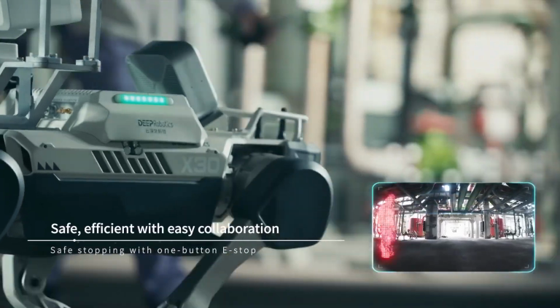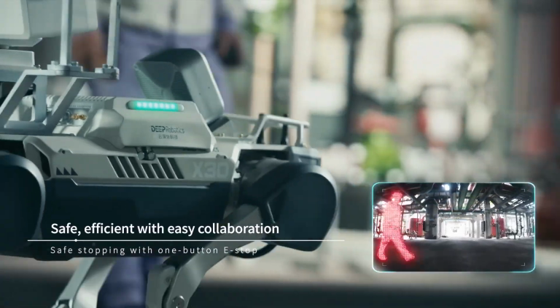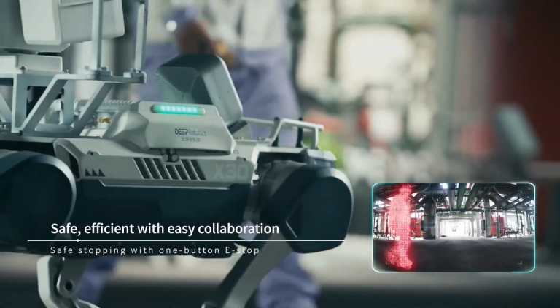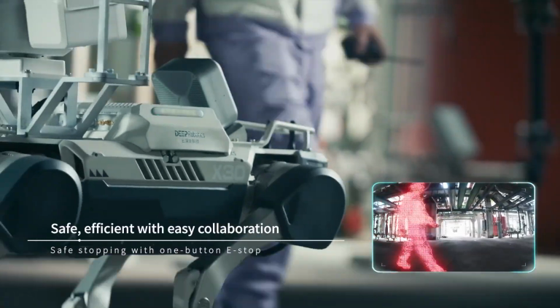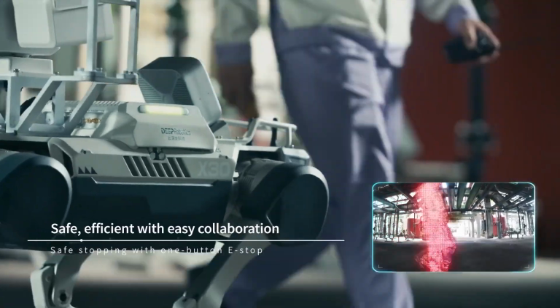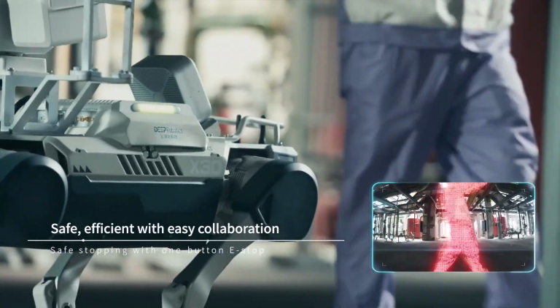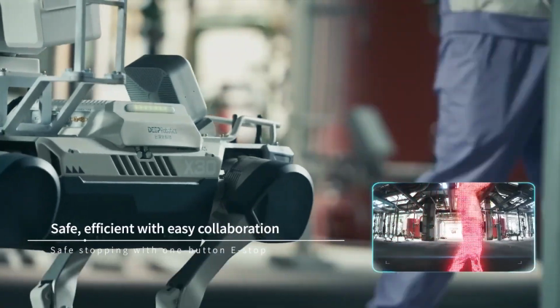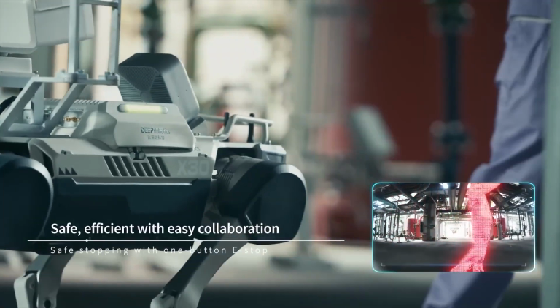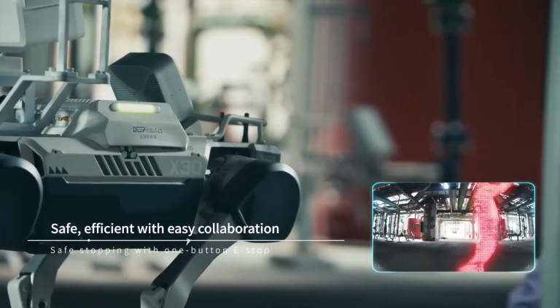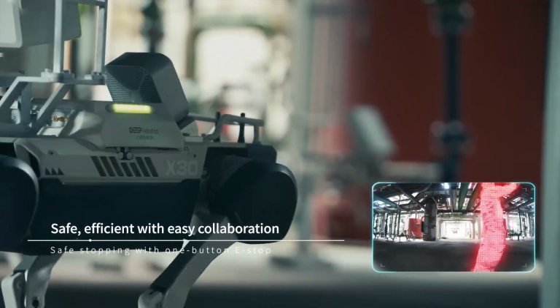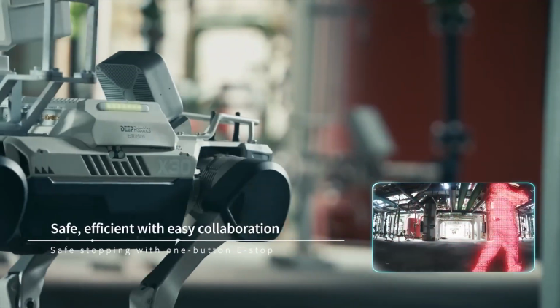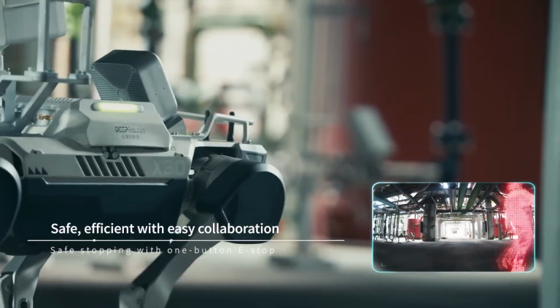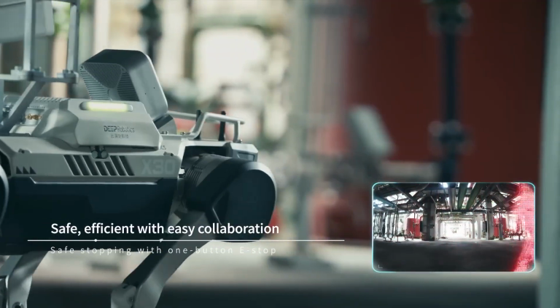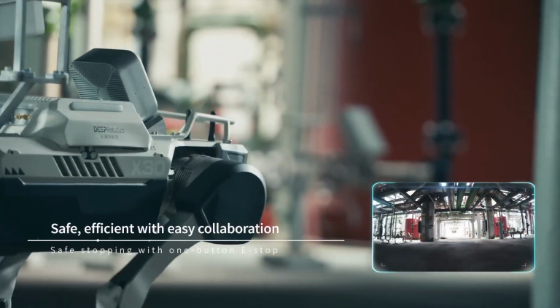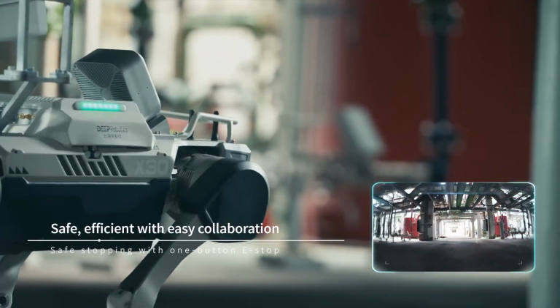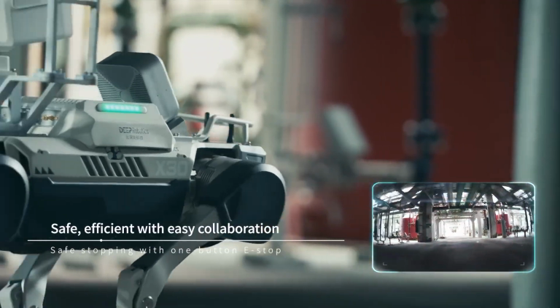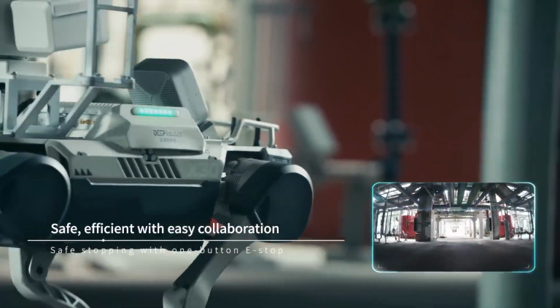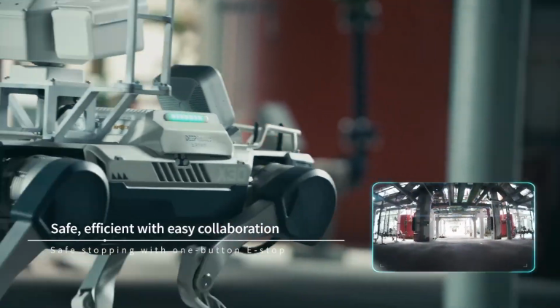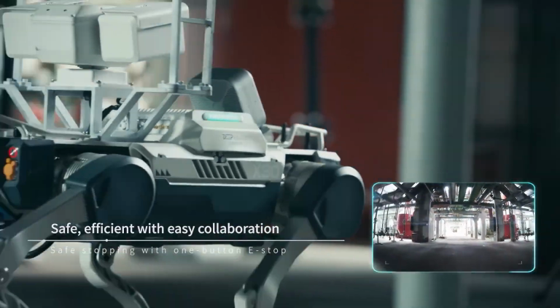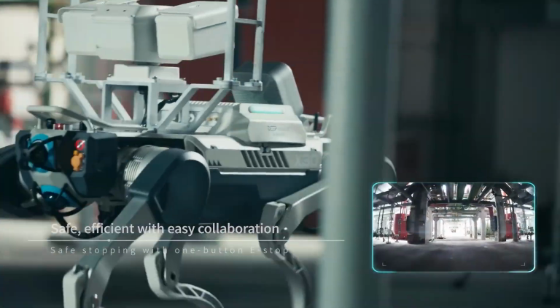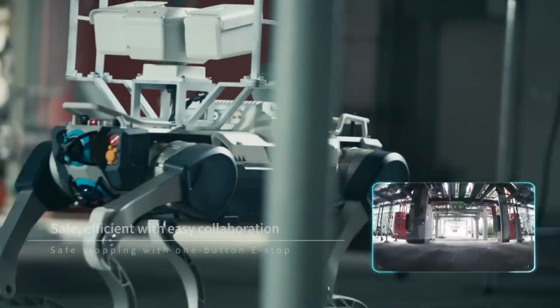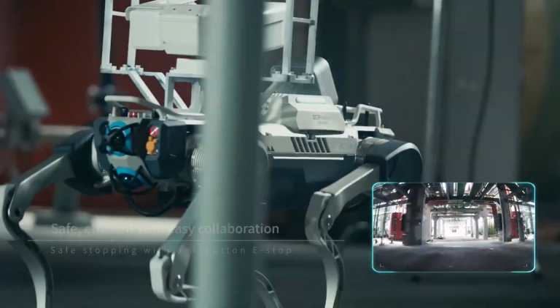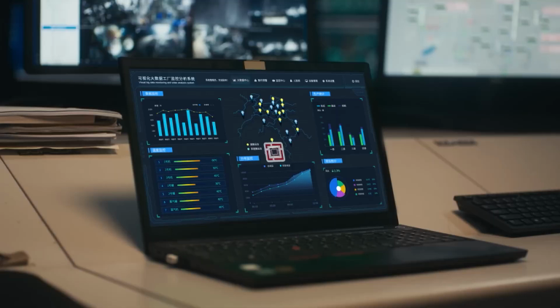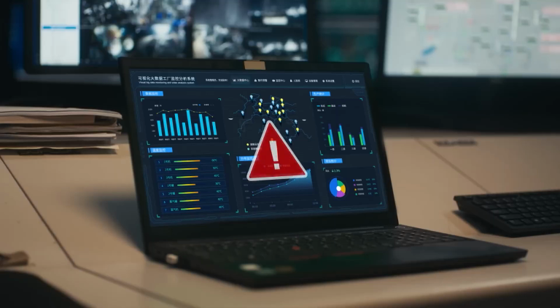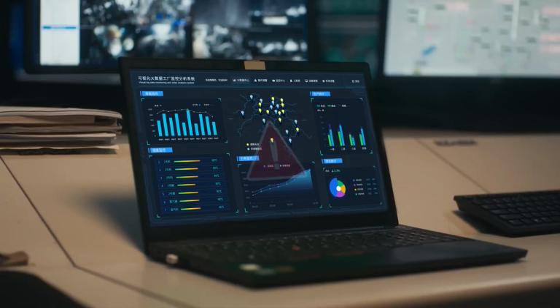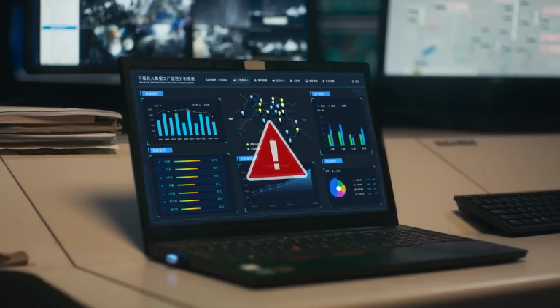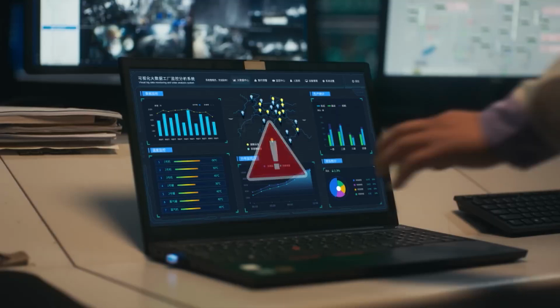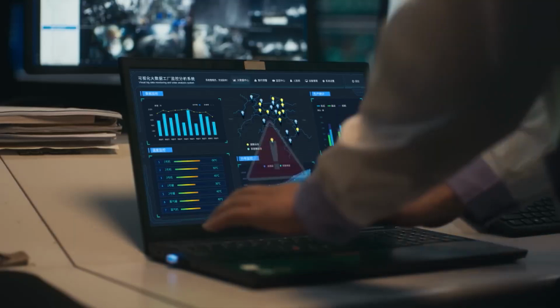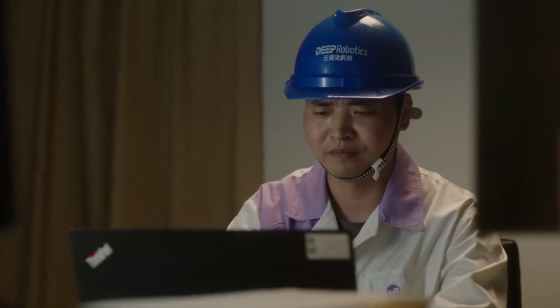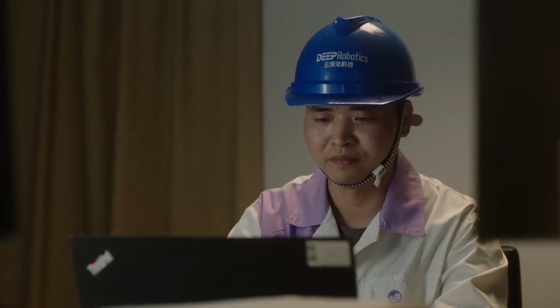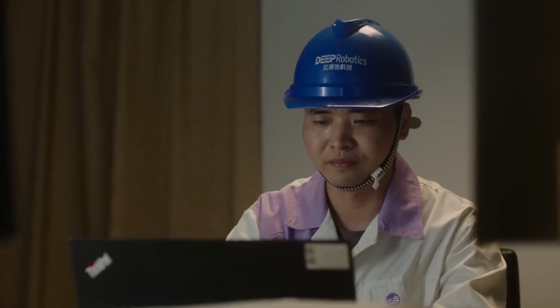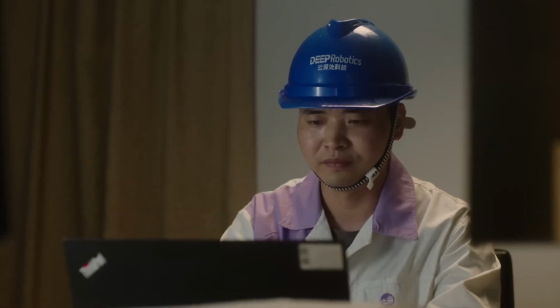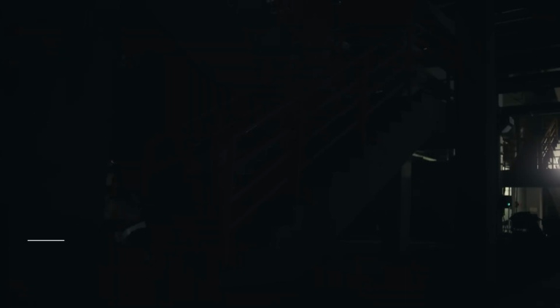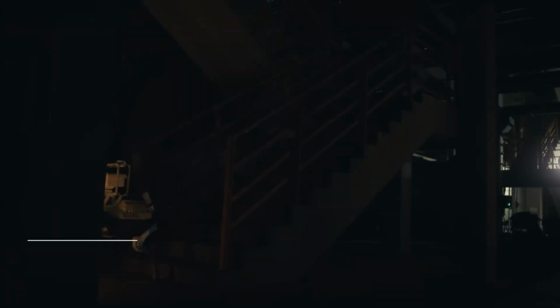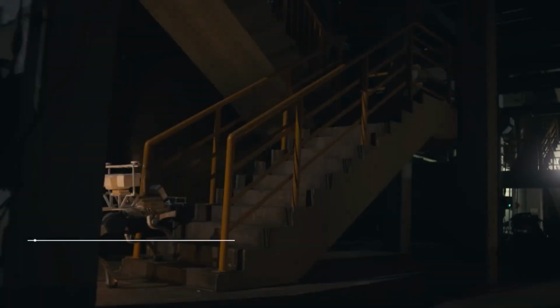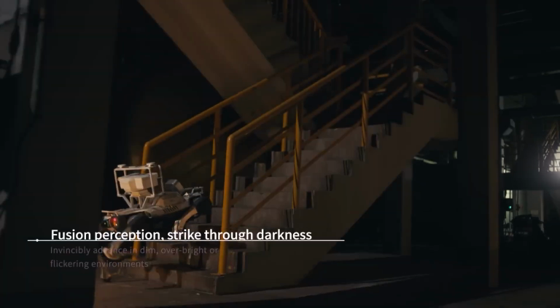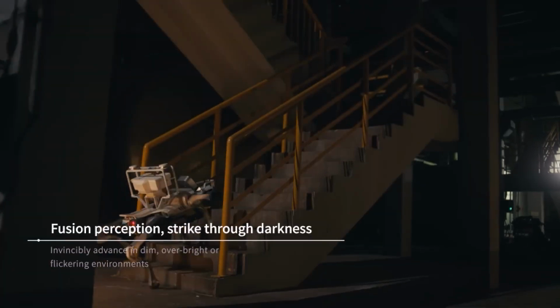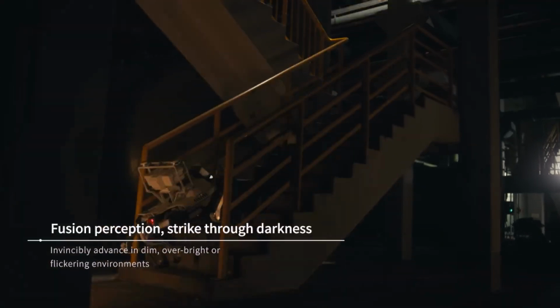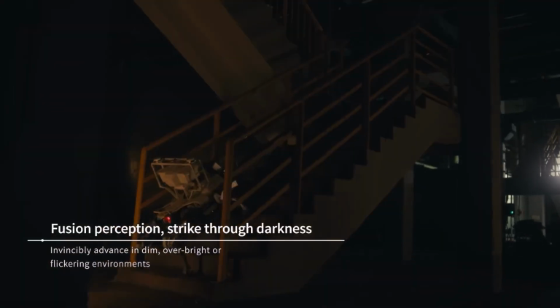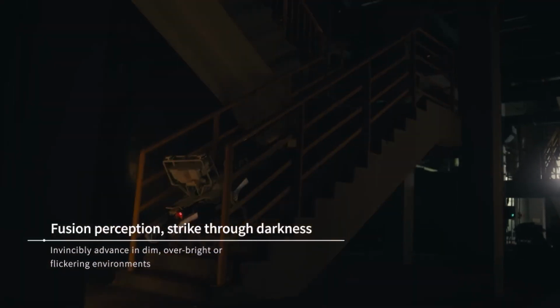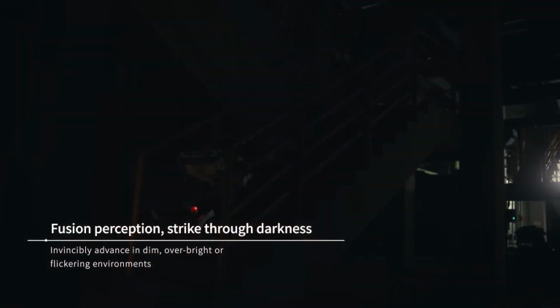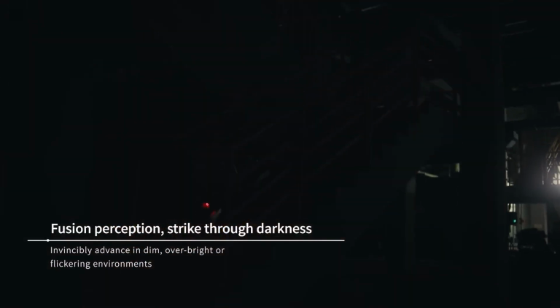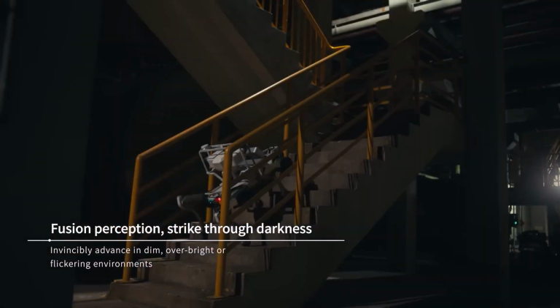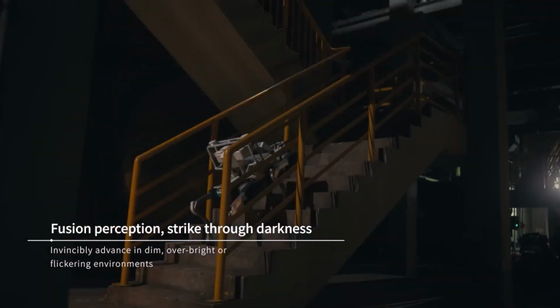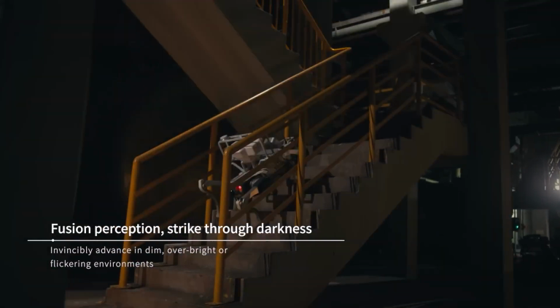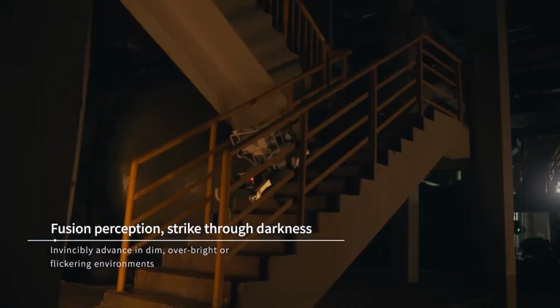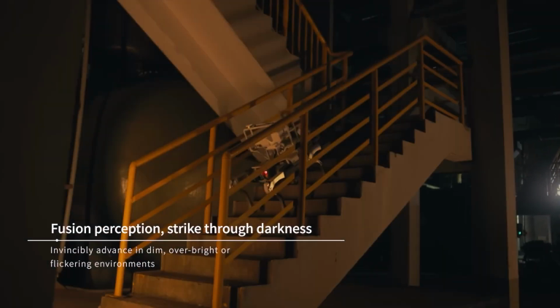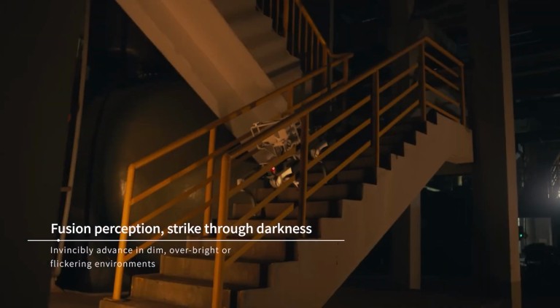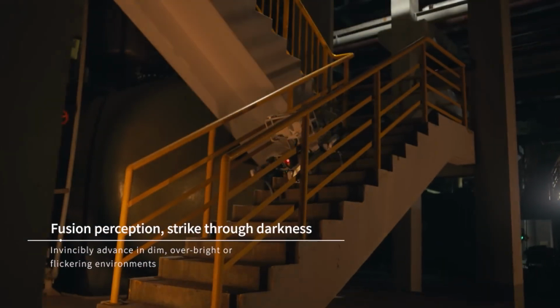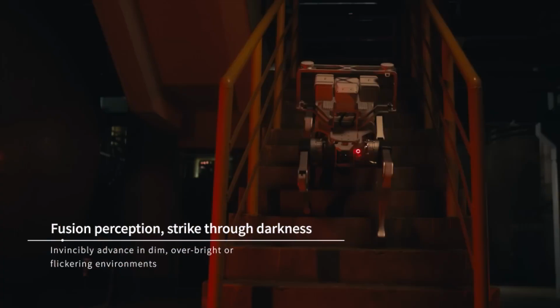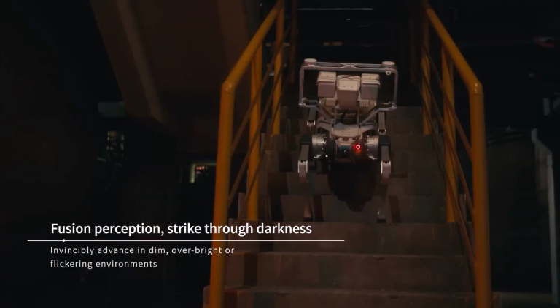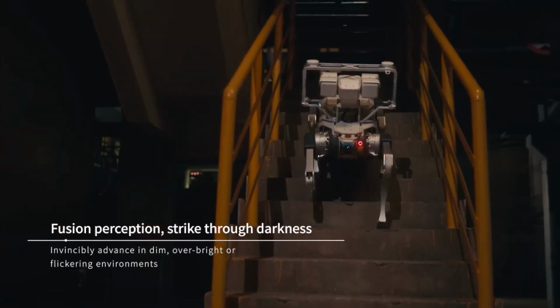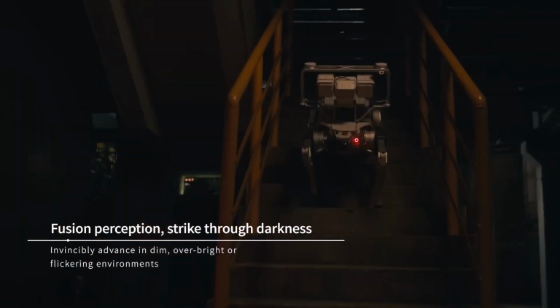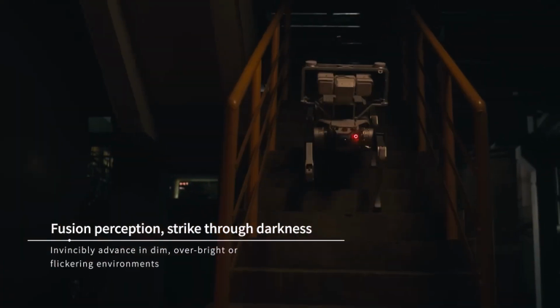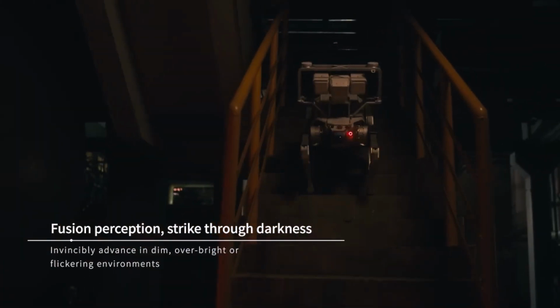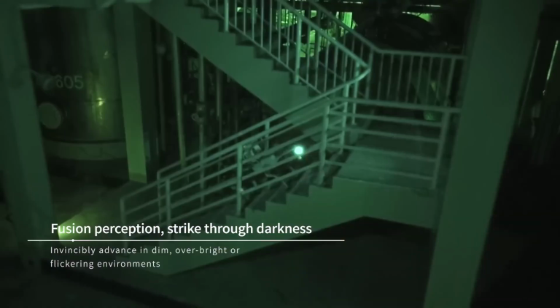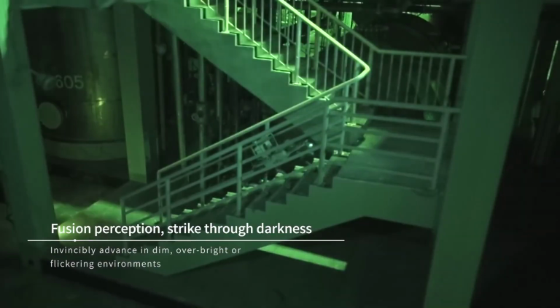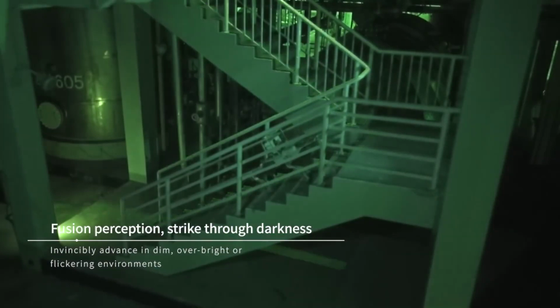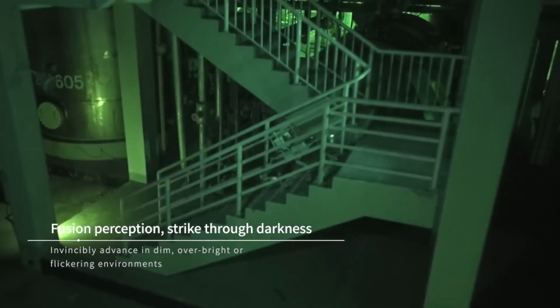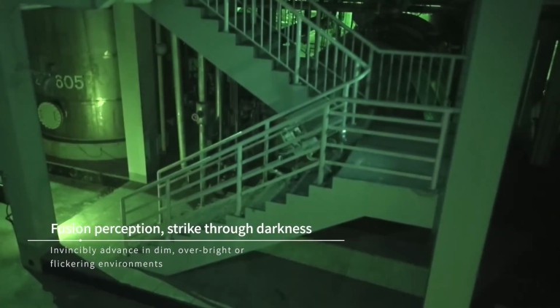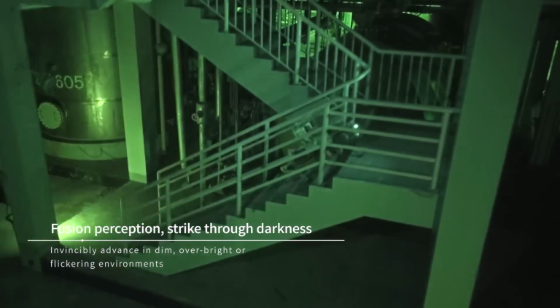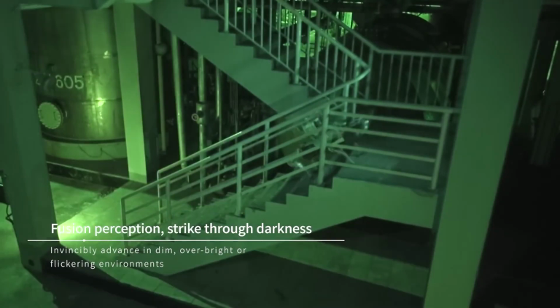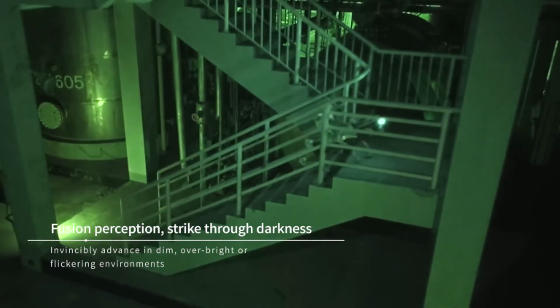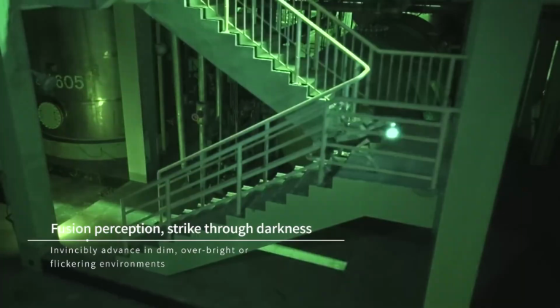Dustproof, waterproof, and unstoppable, the X-30 proves robots are no longer just helpers — they're frontline warriors.